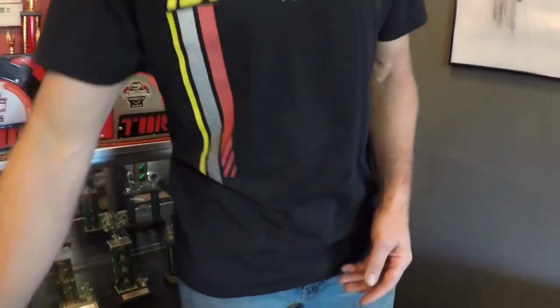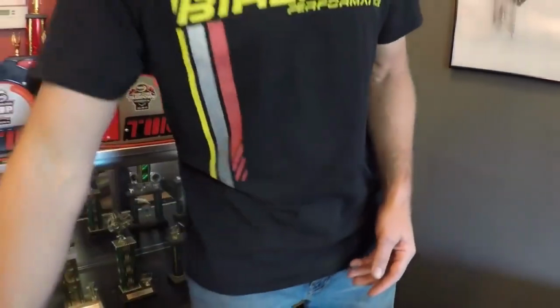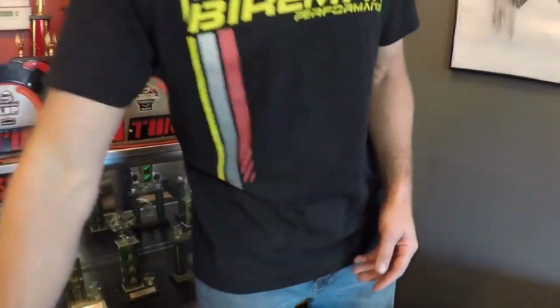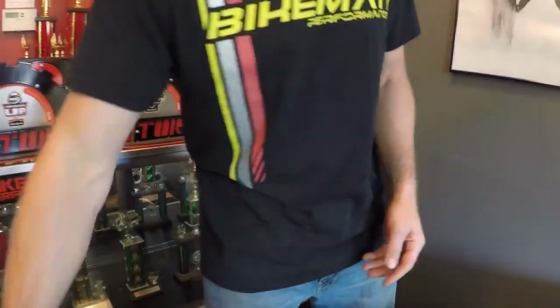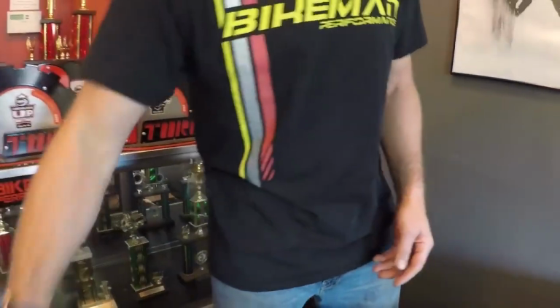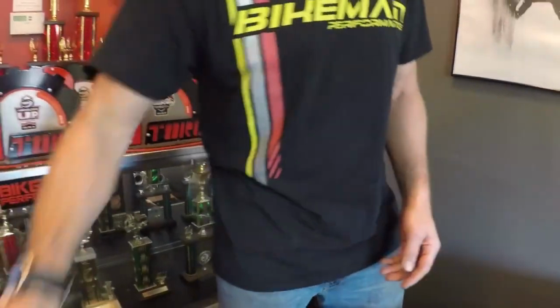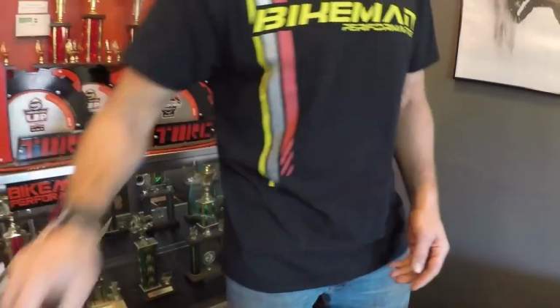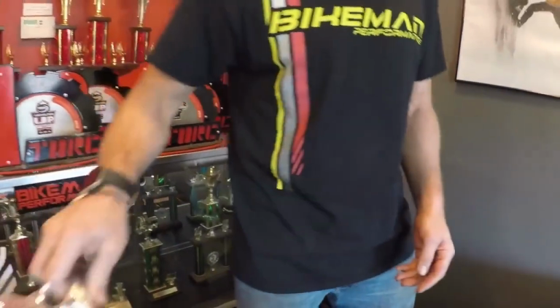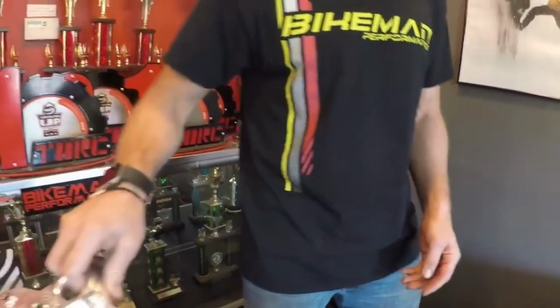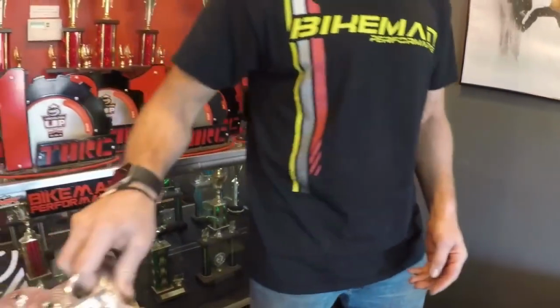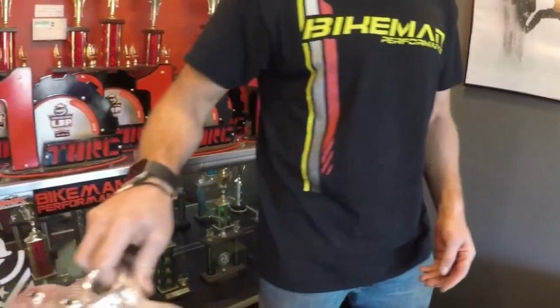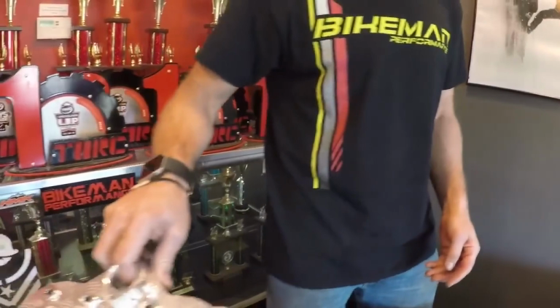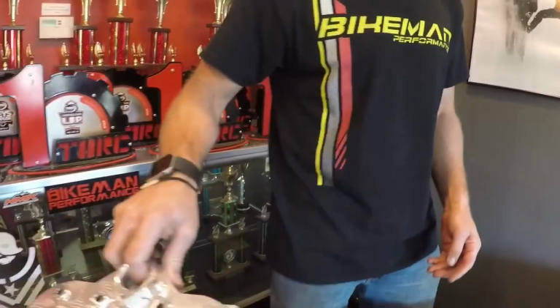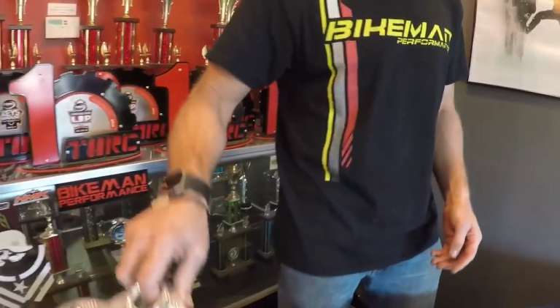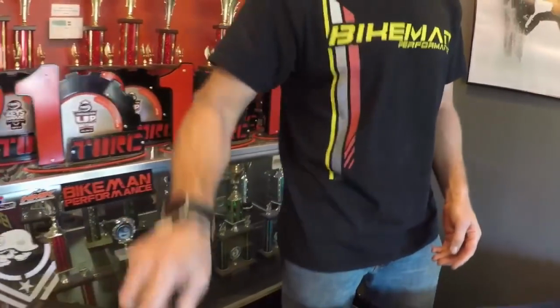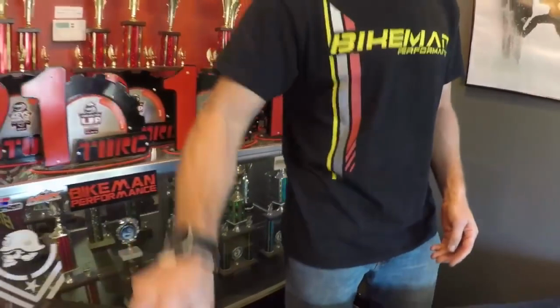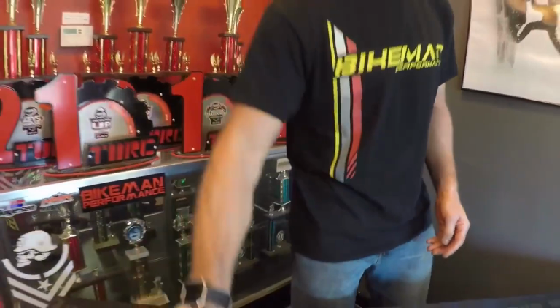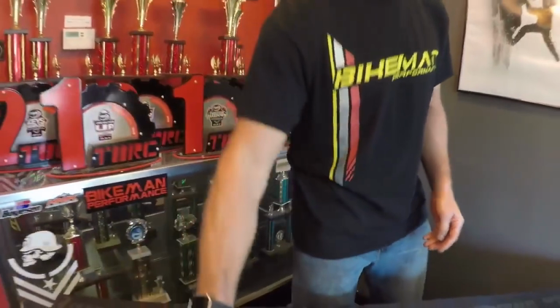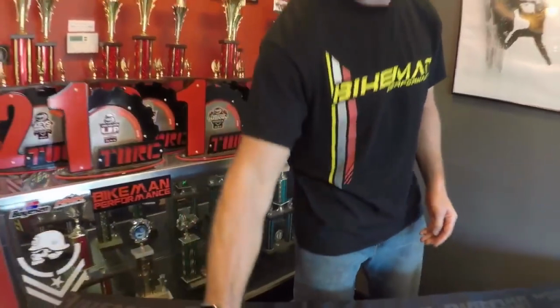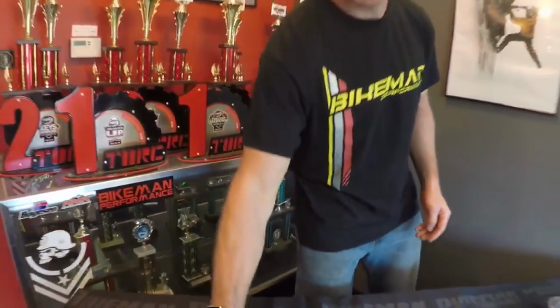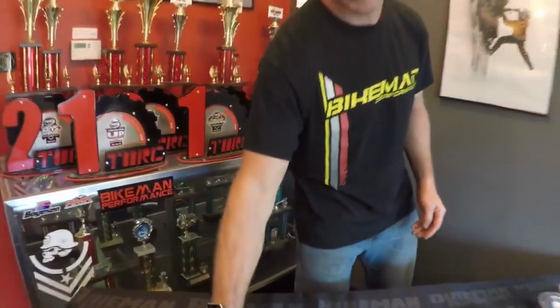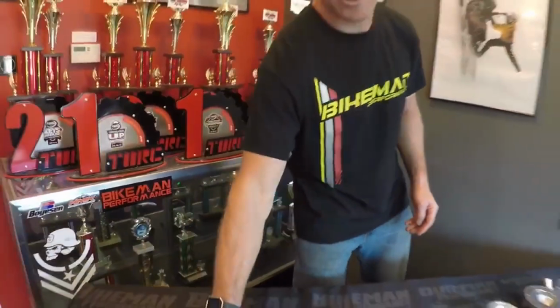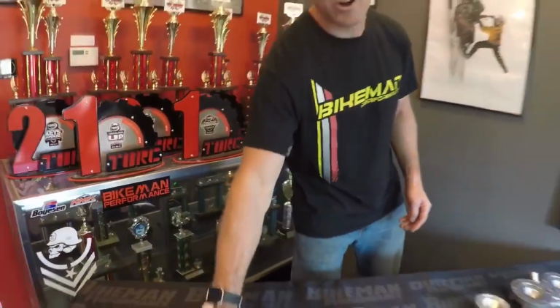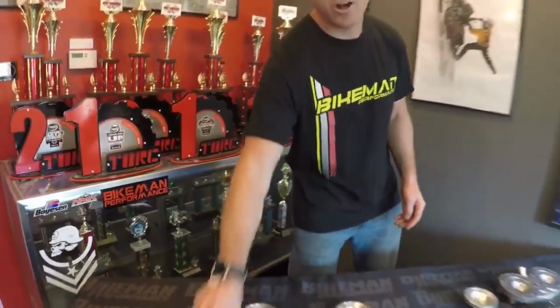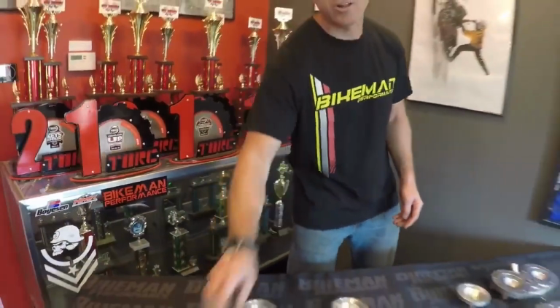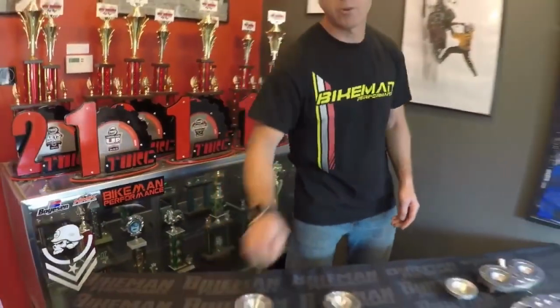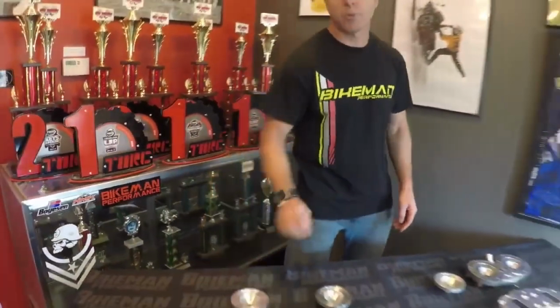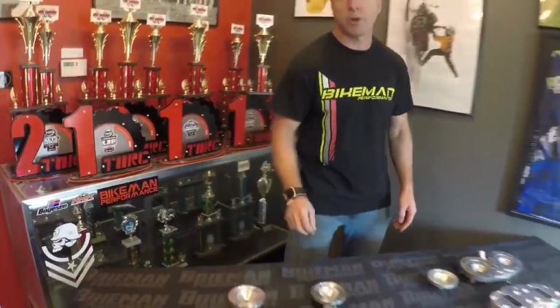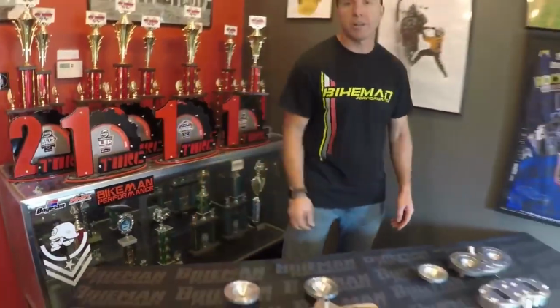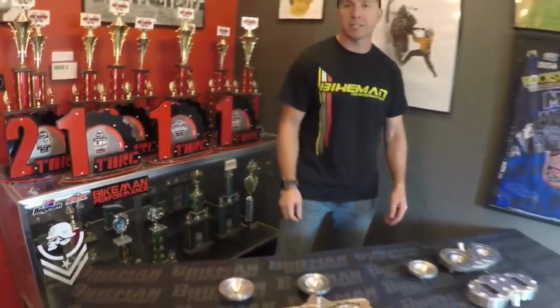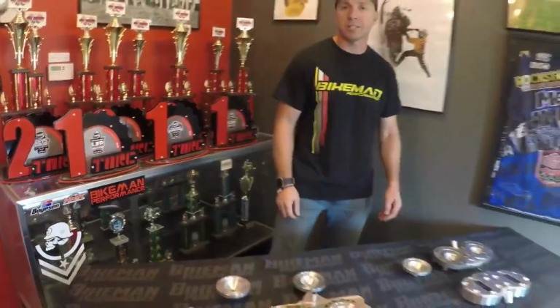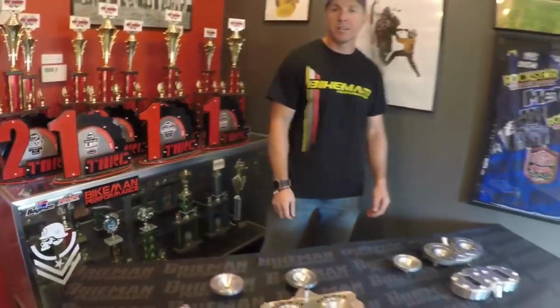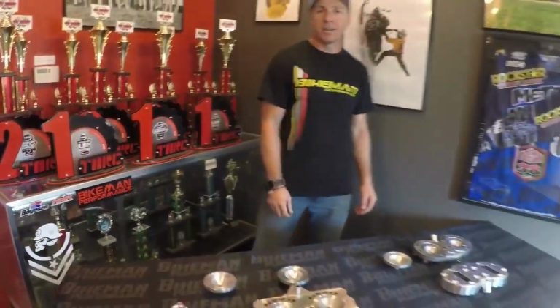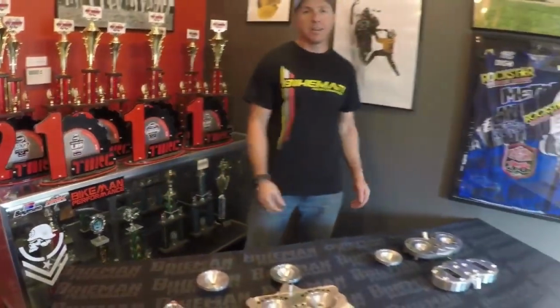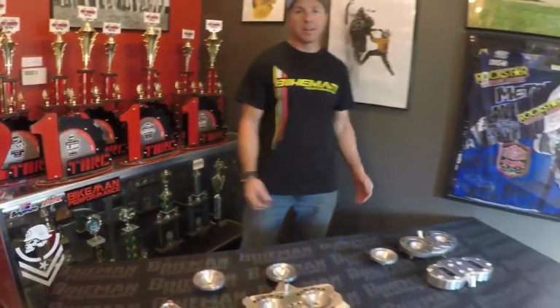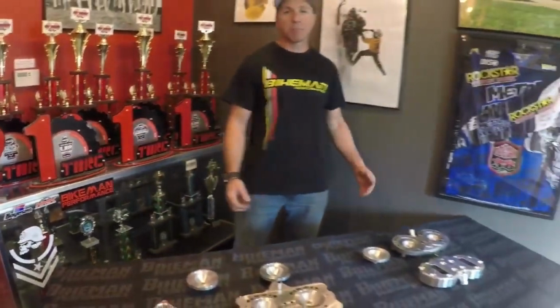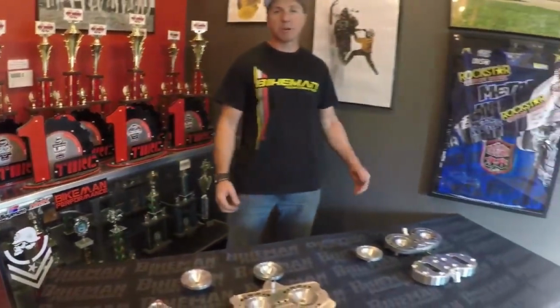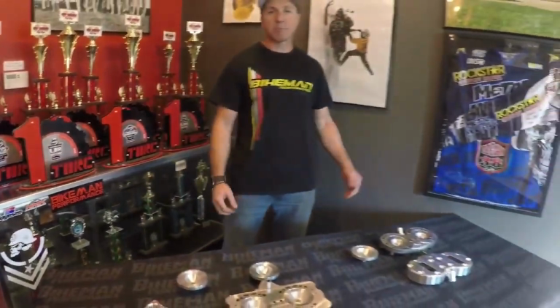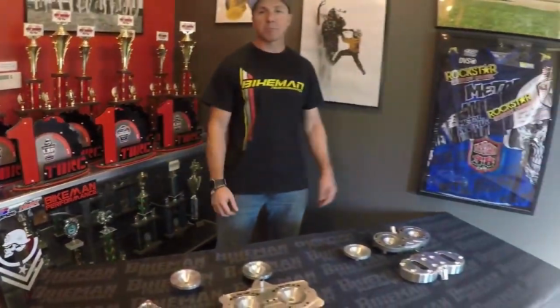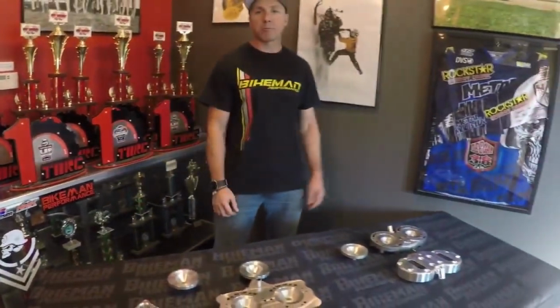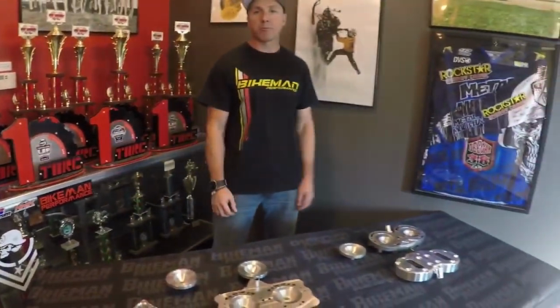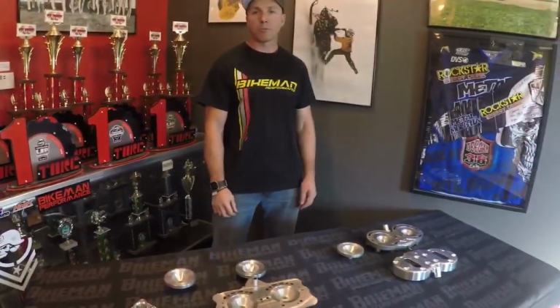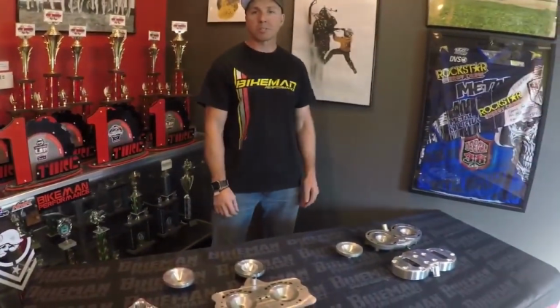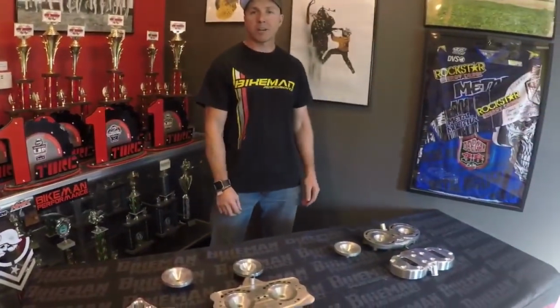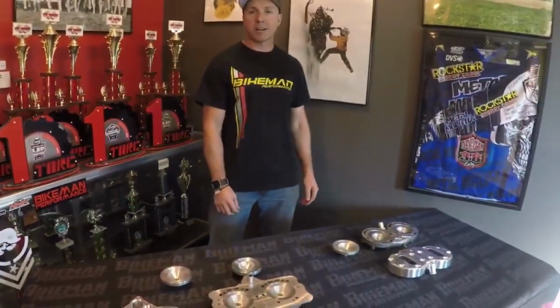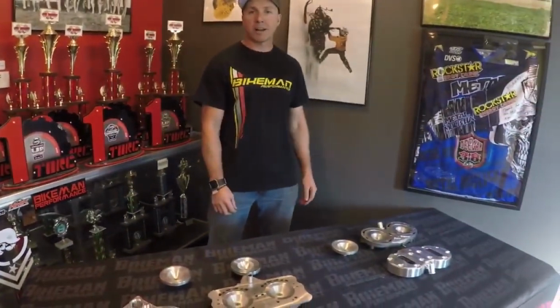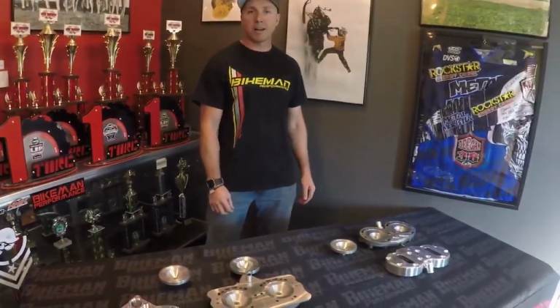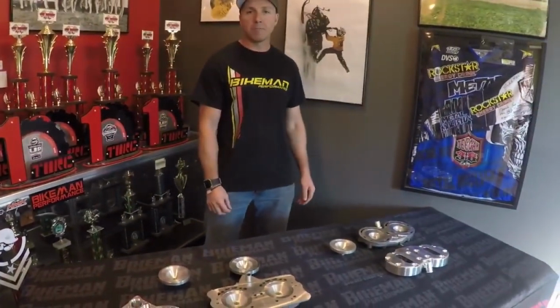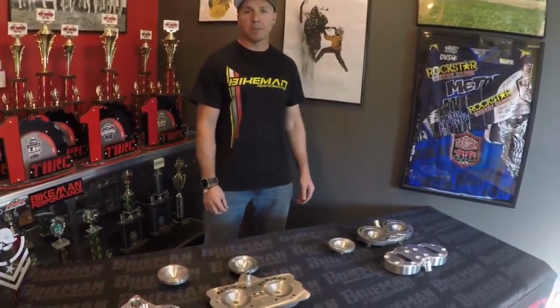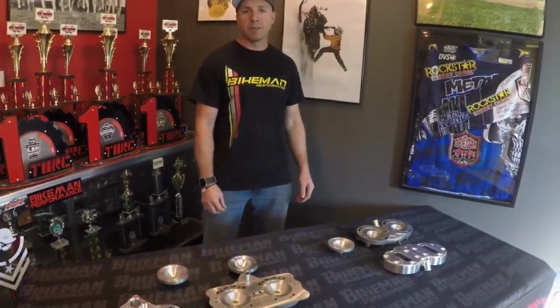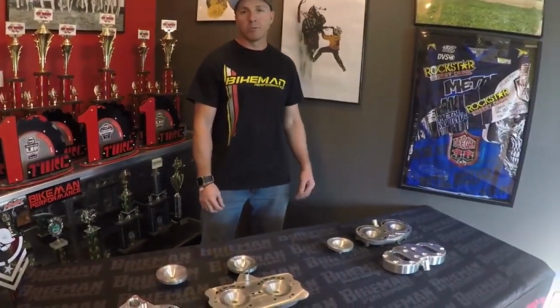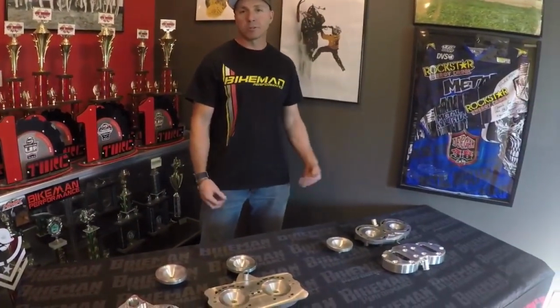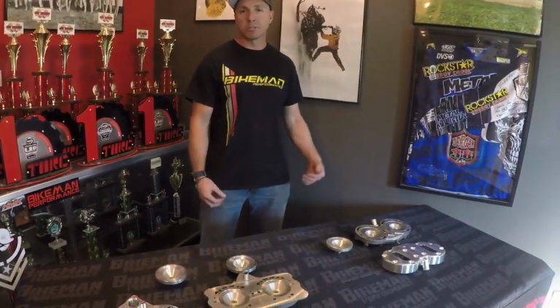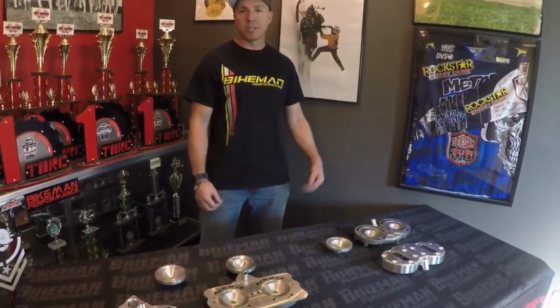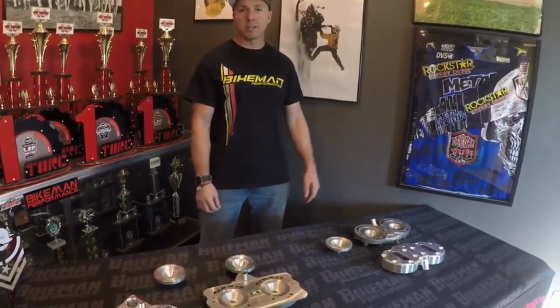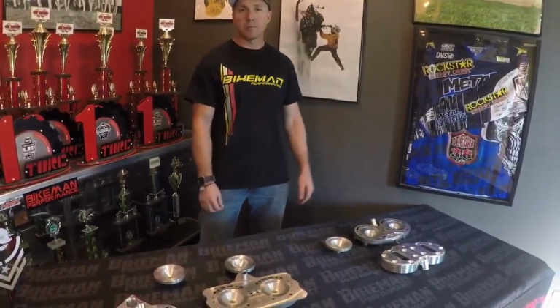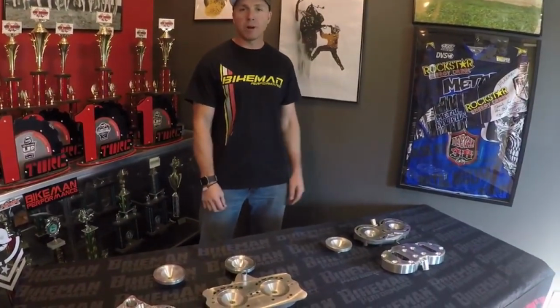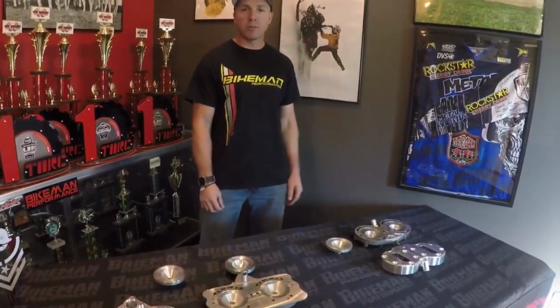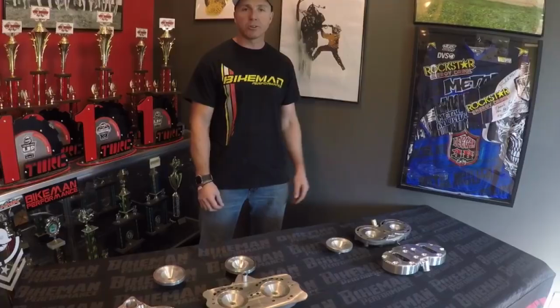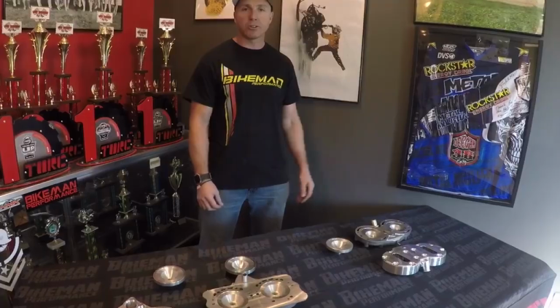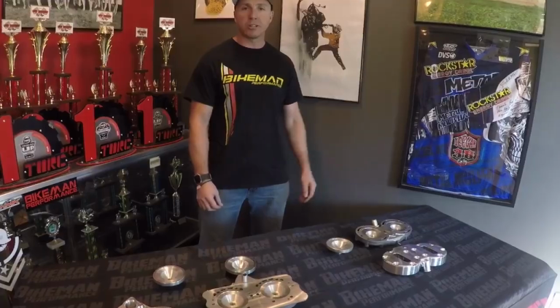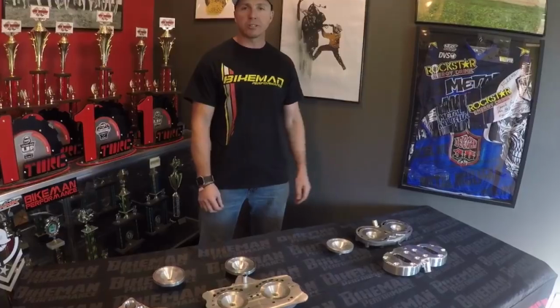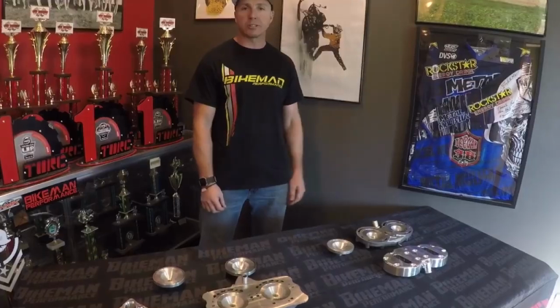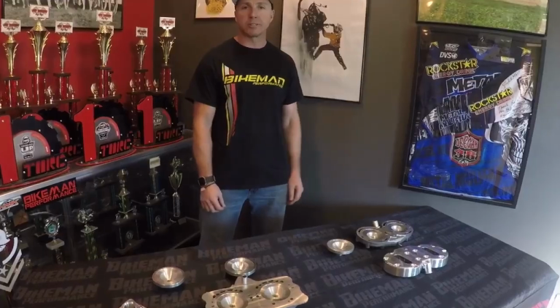This is Joey Strube of Blackman Performance. Go check out all of our products at BlackmanPerformance.com. We'll see you on the mountain or trails!